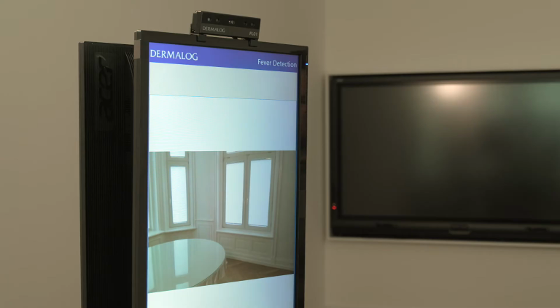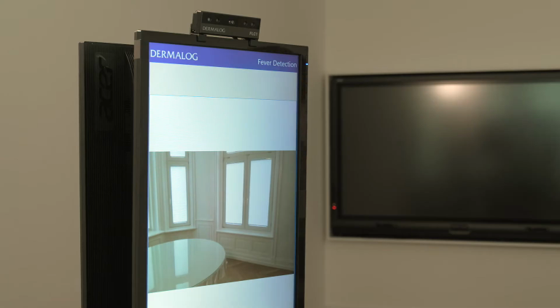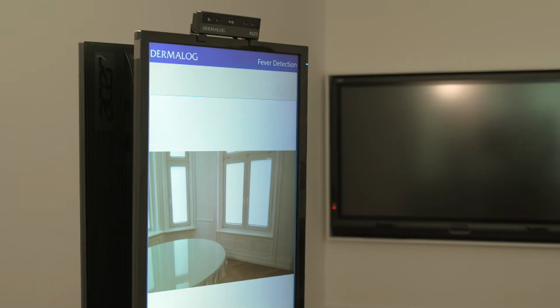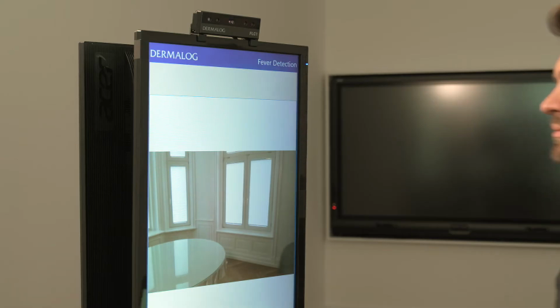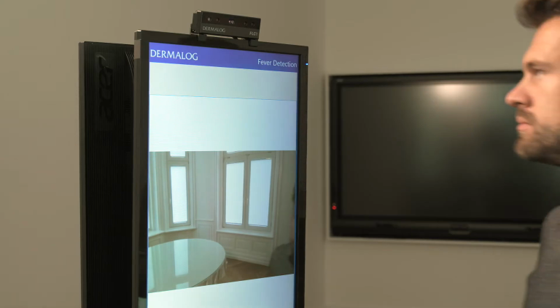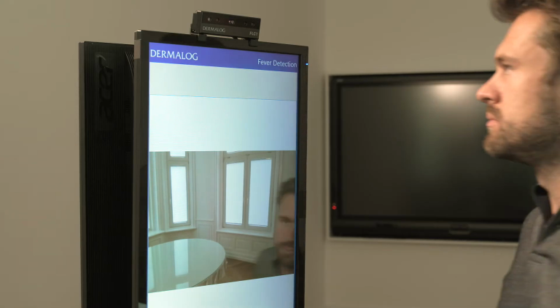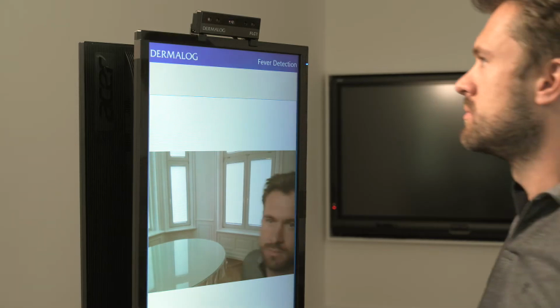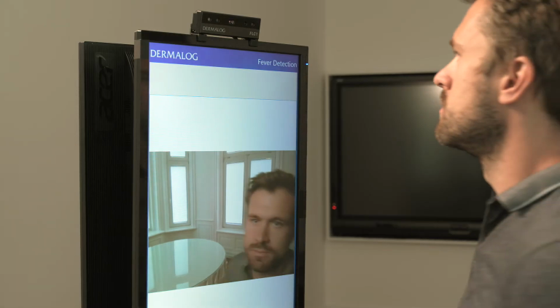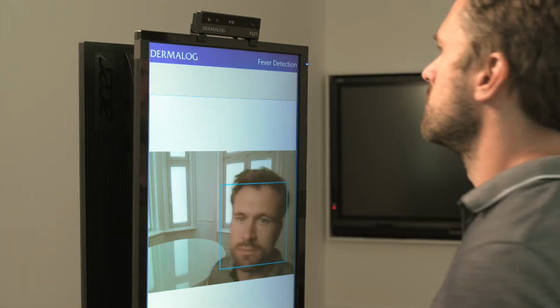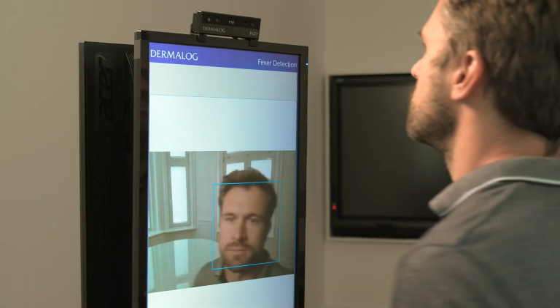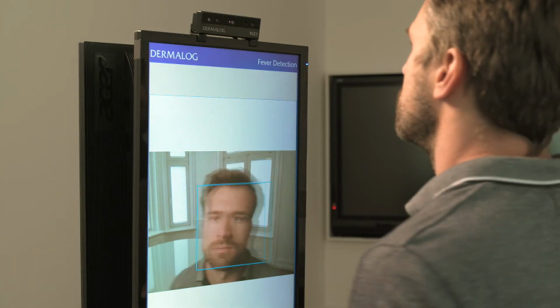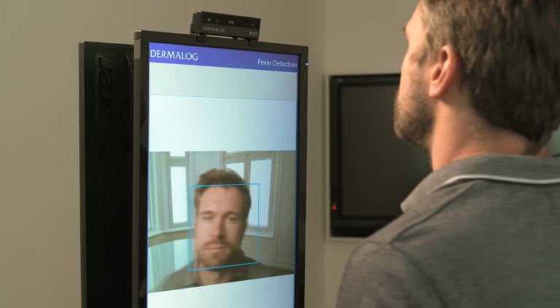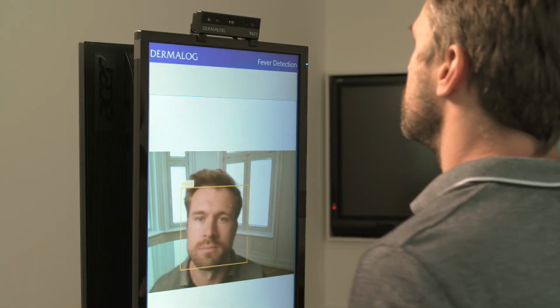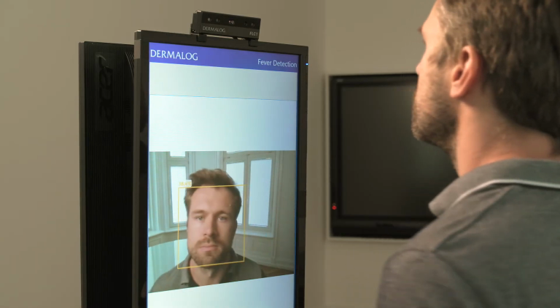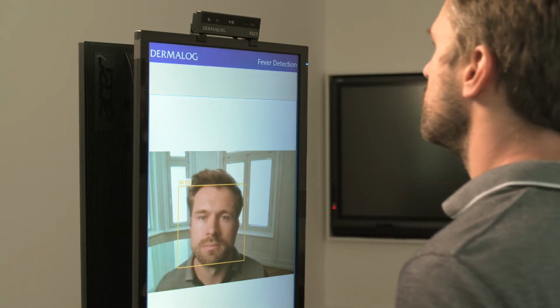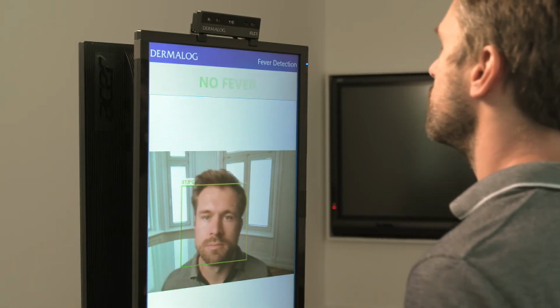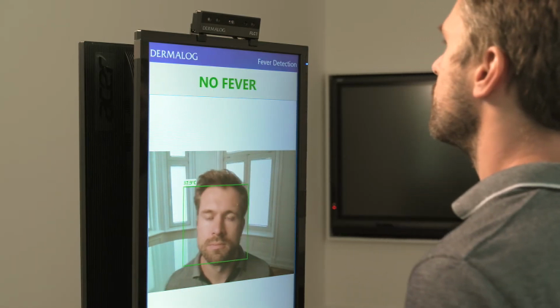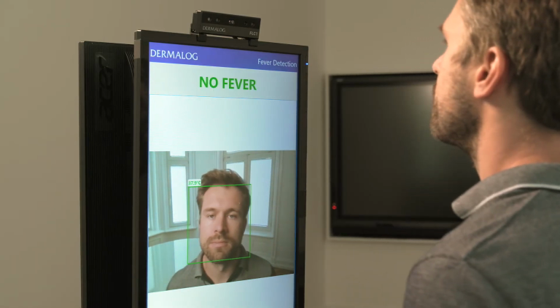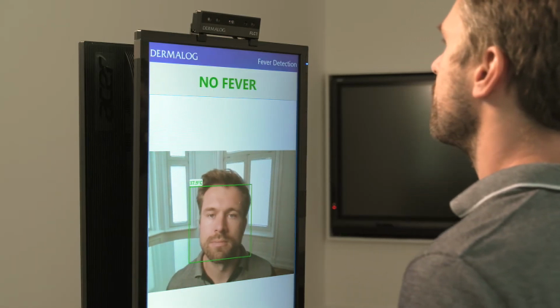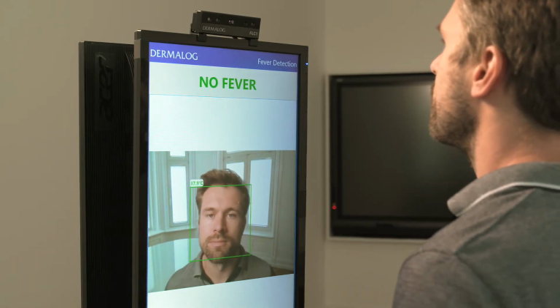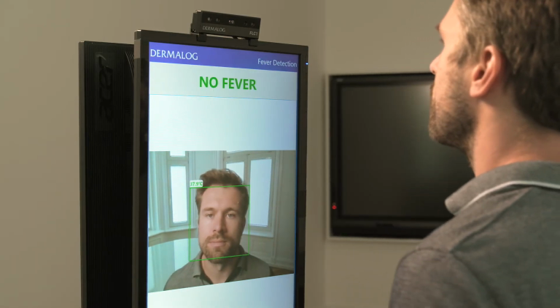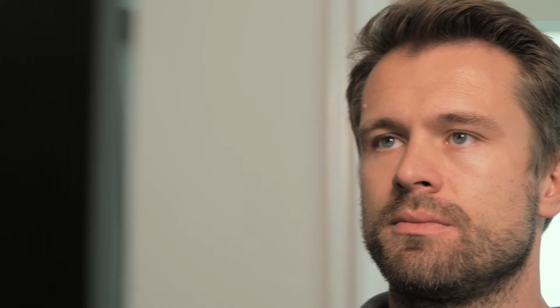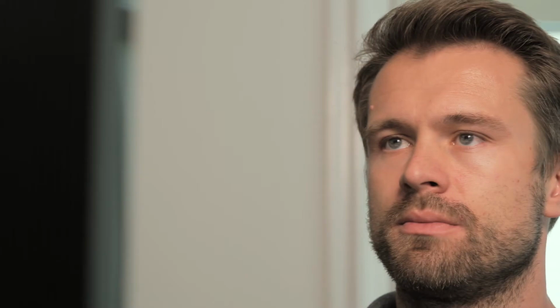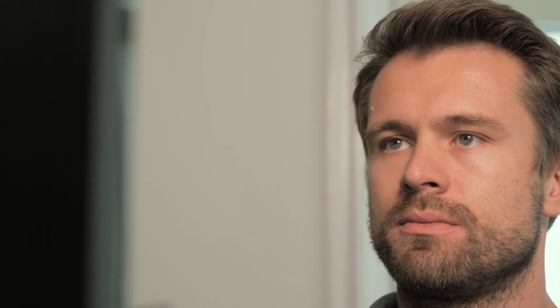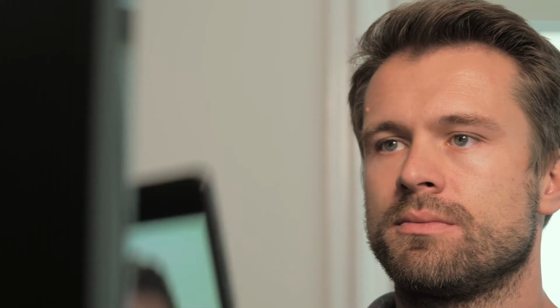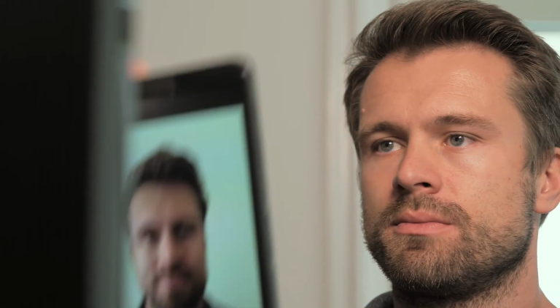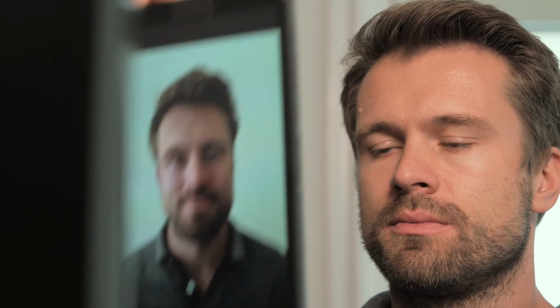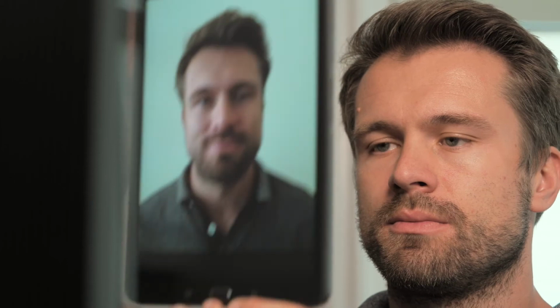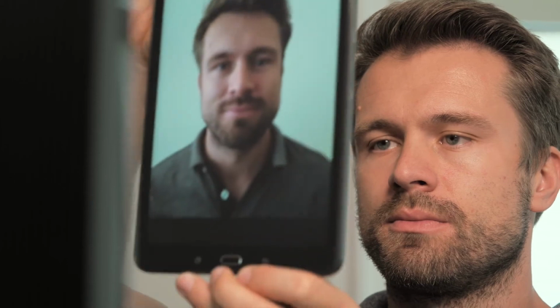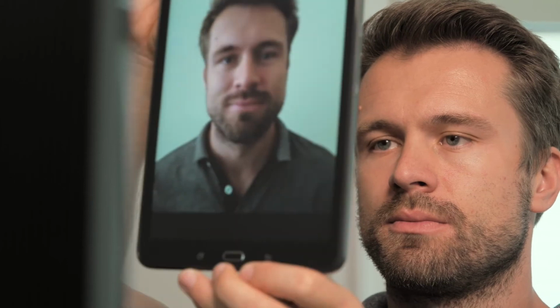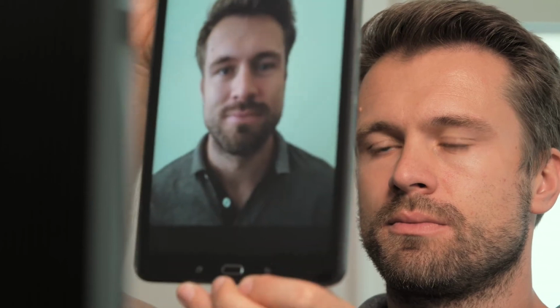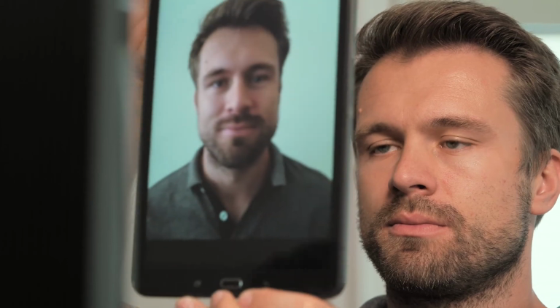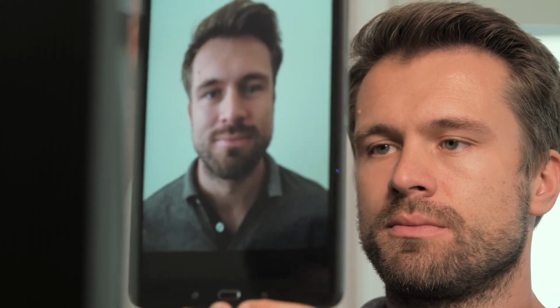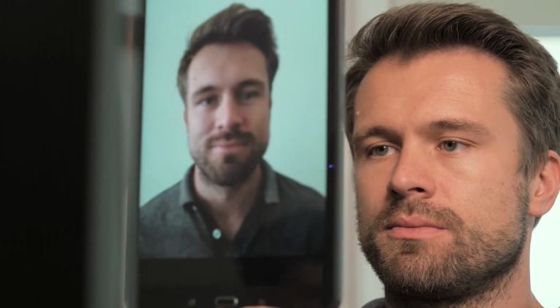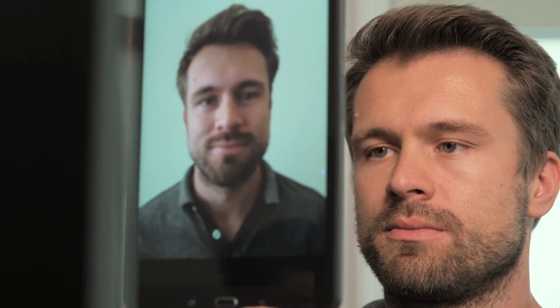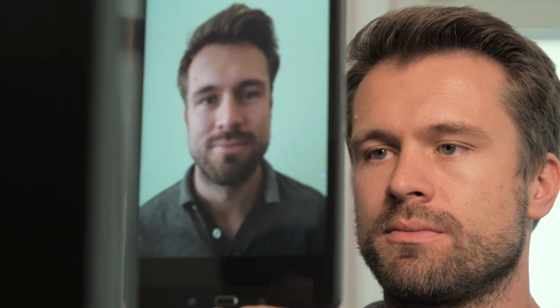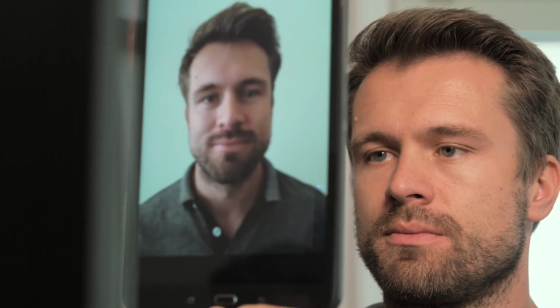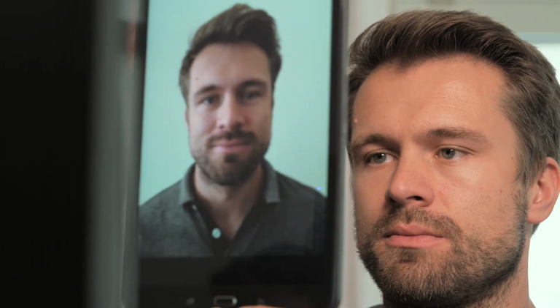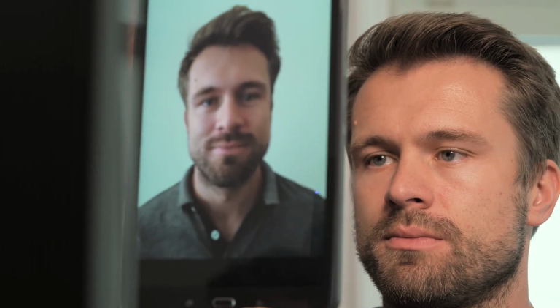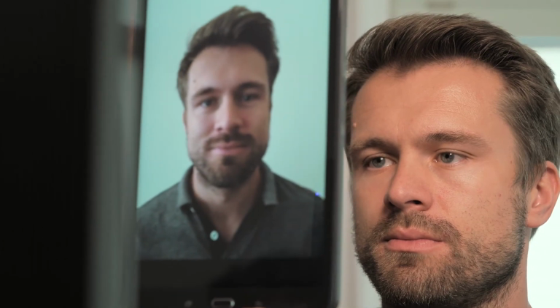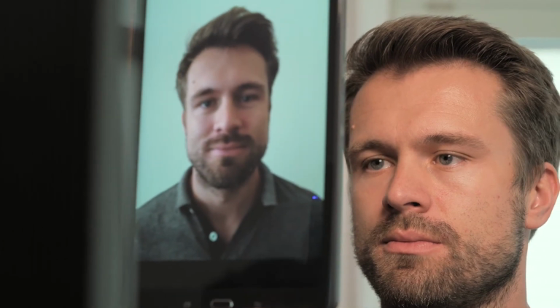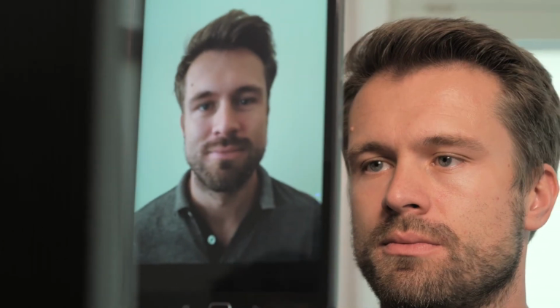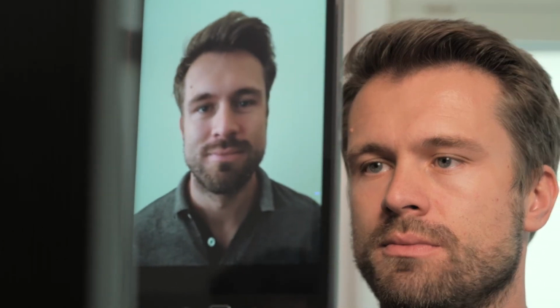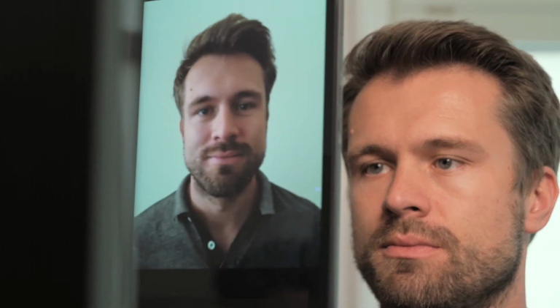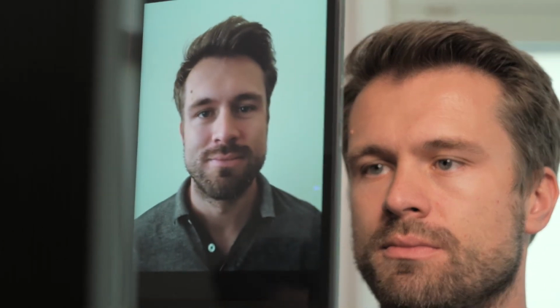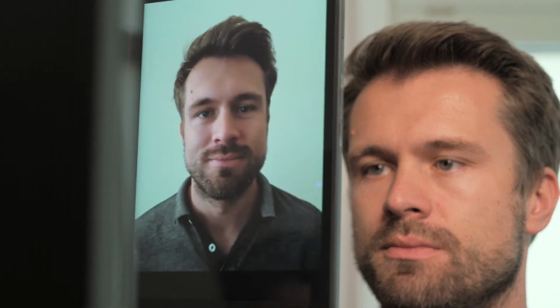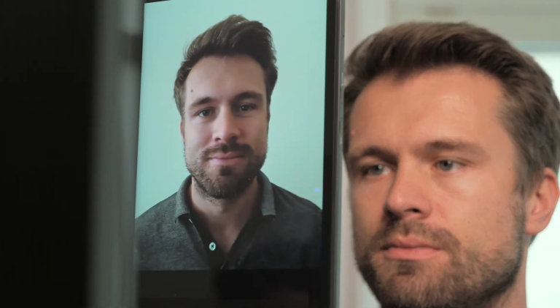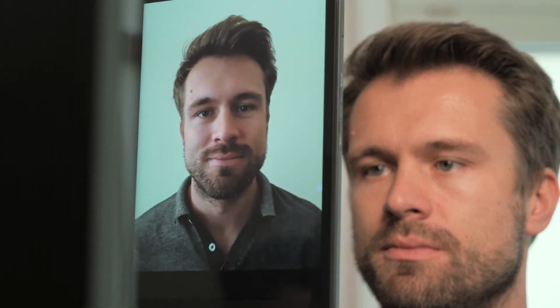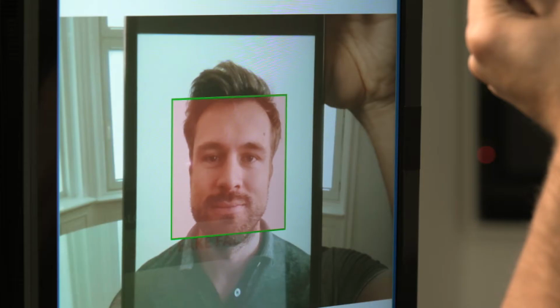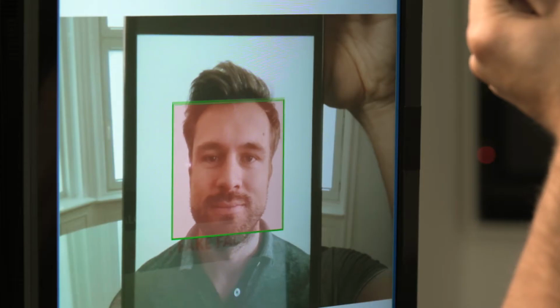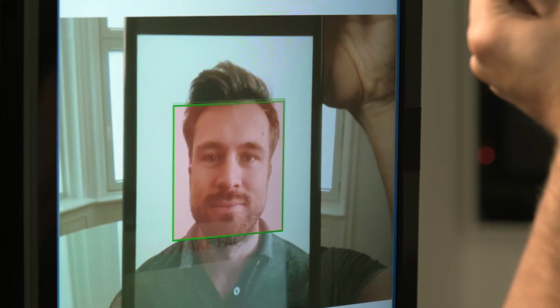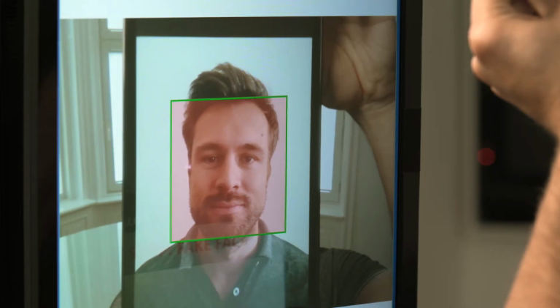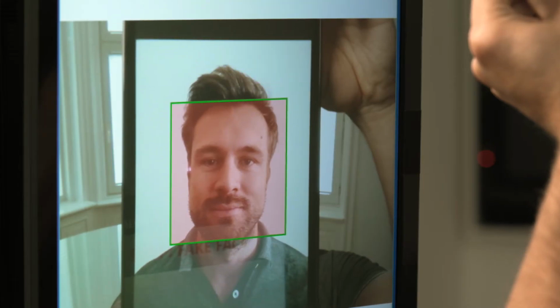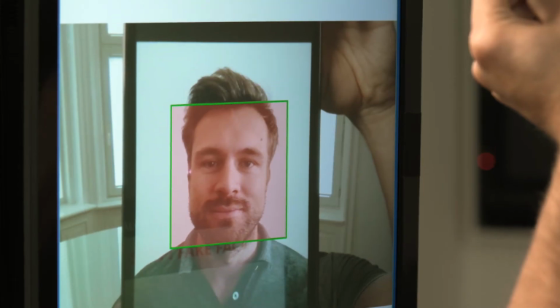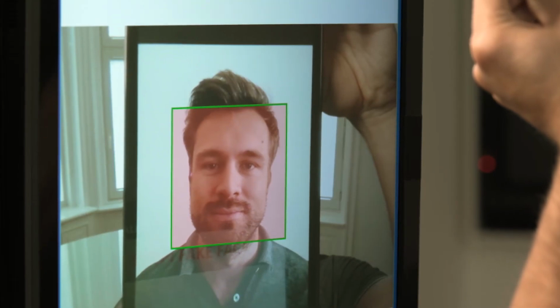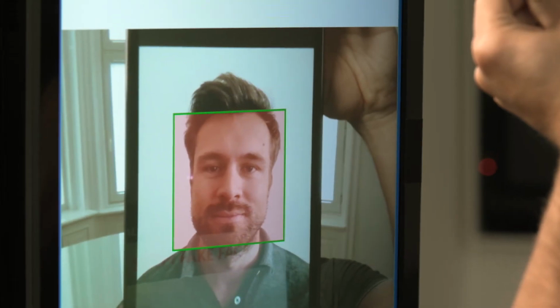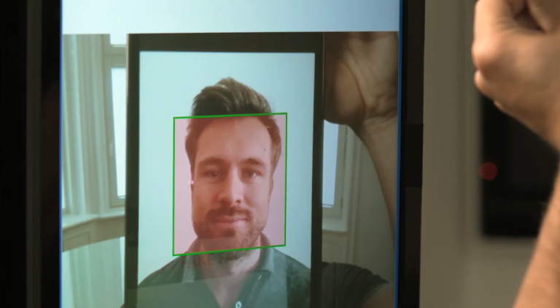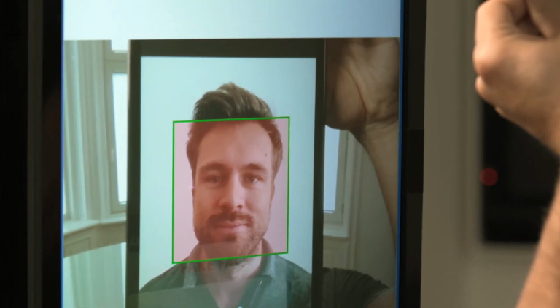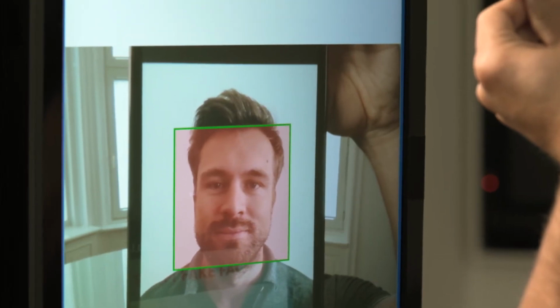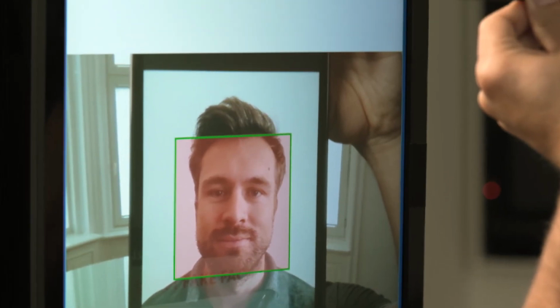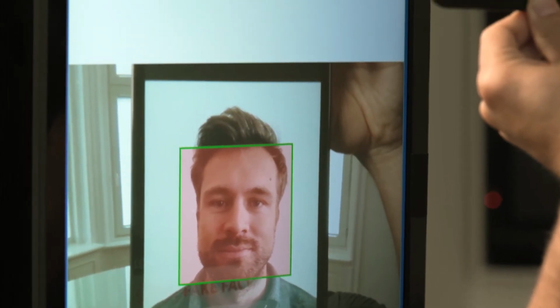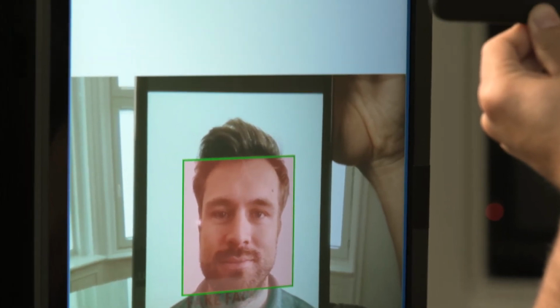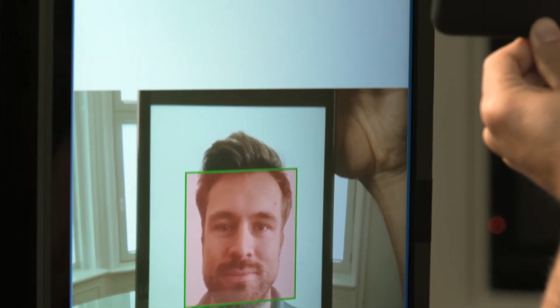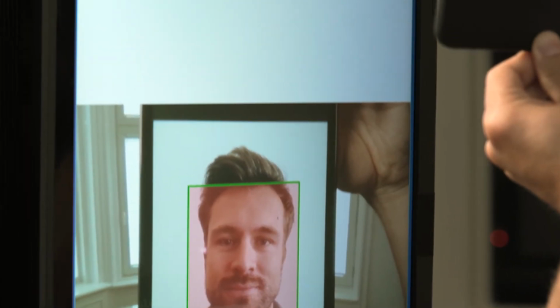Thanks to its integrated liveness detection, the system reliably detects fraud attempts, for example with photos.